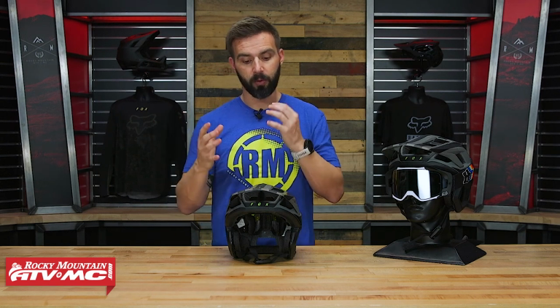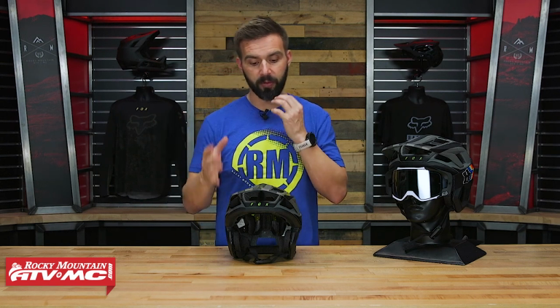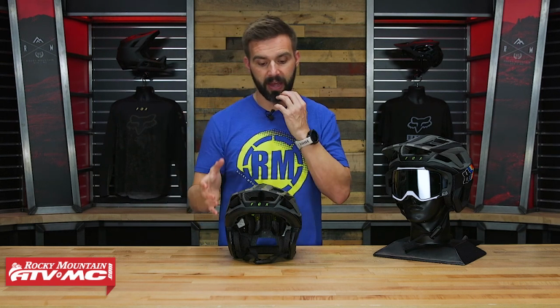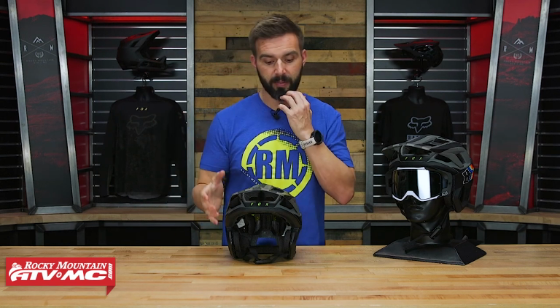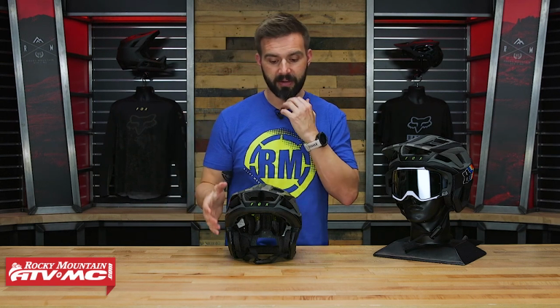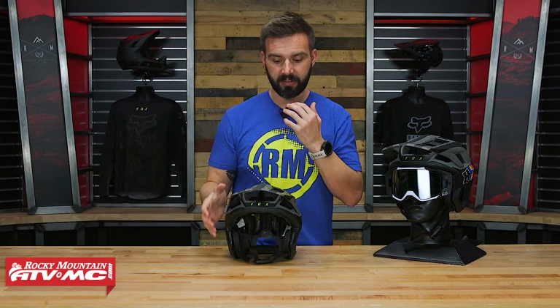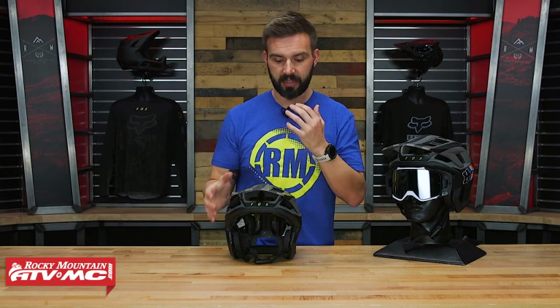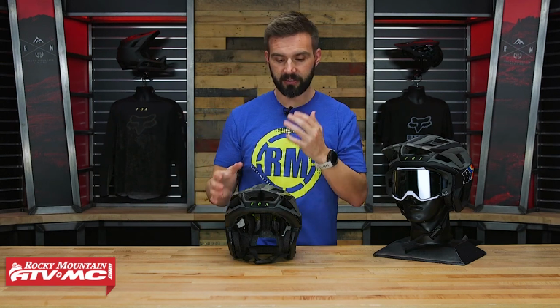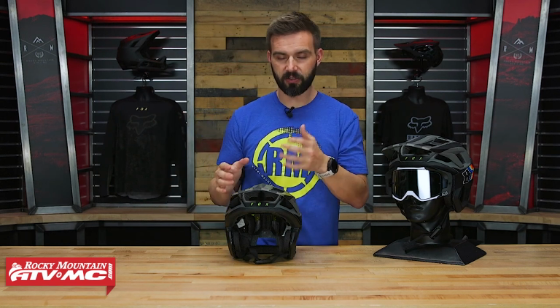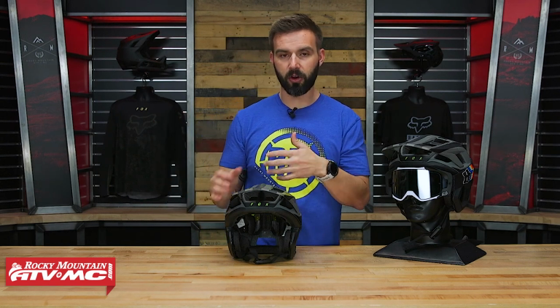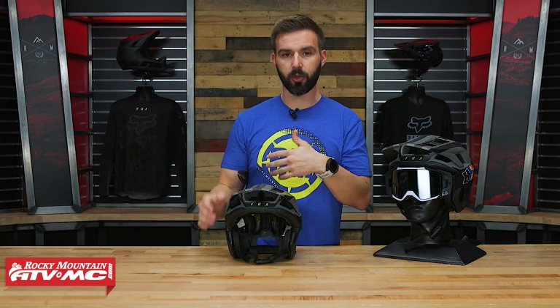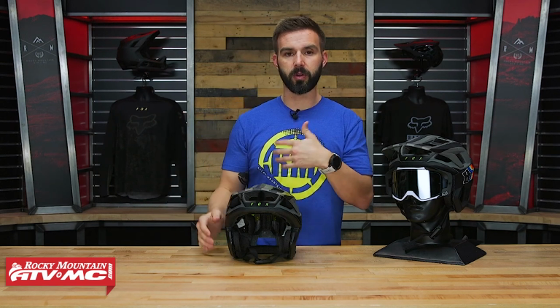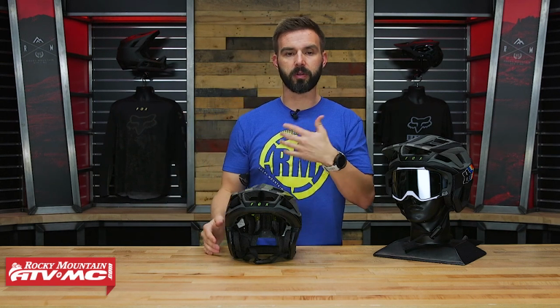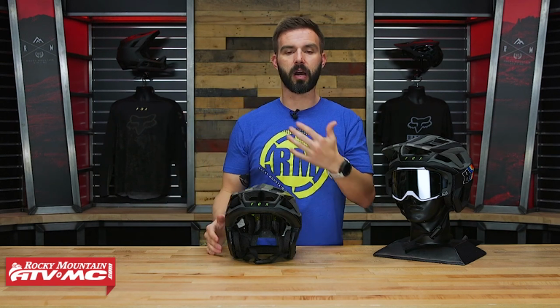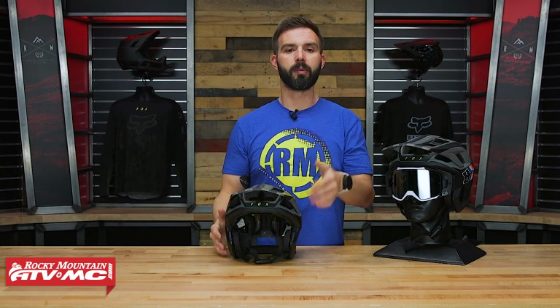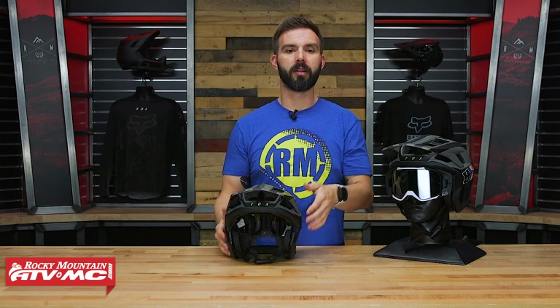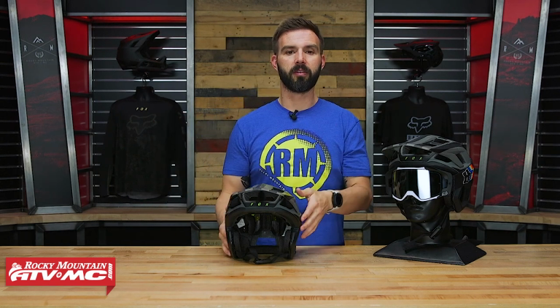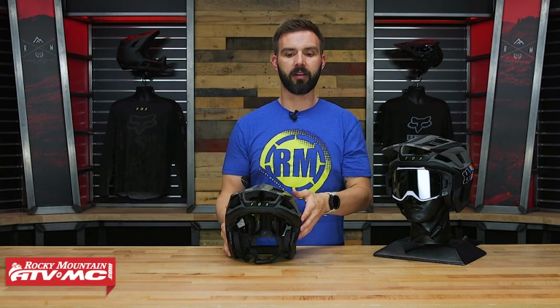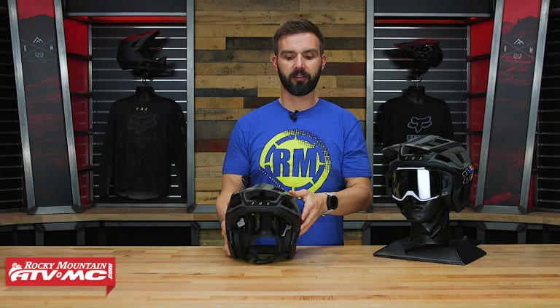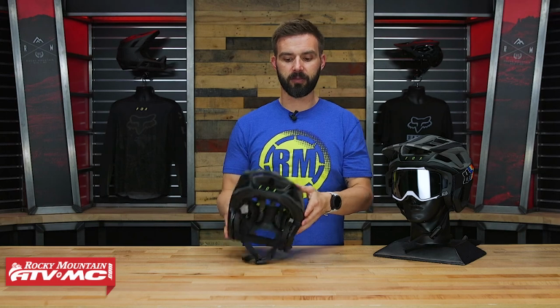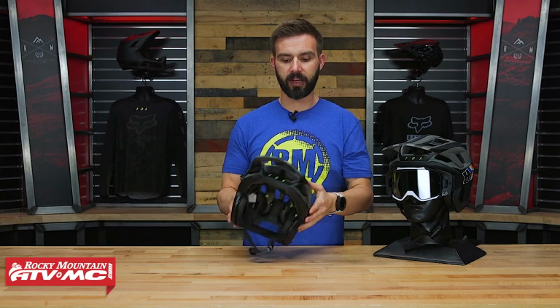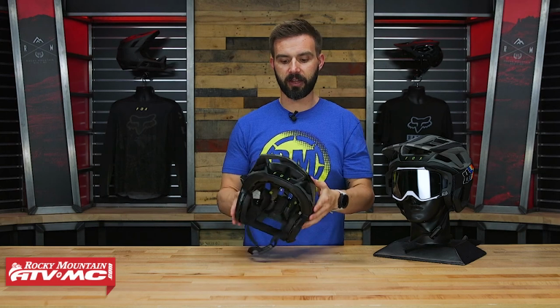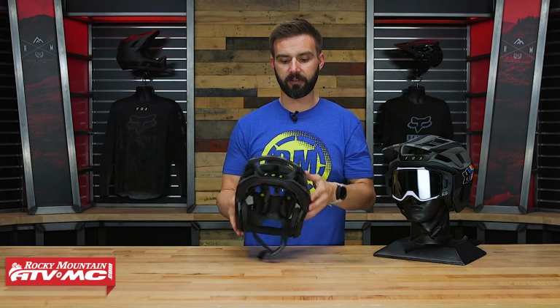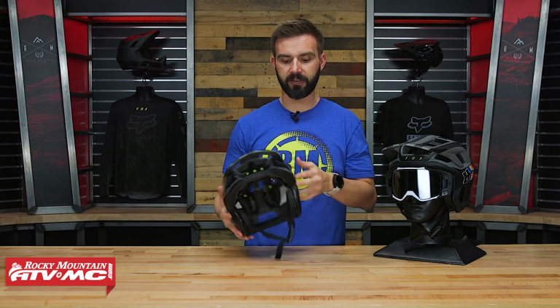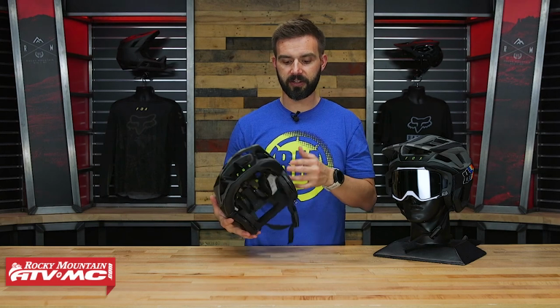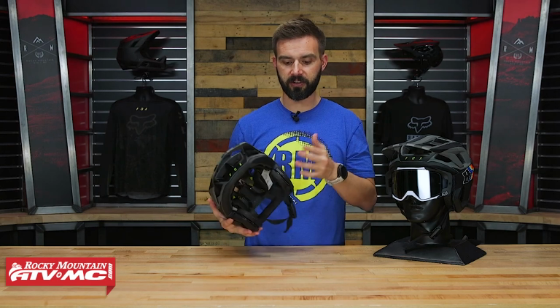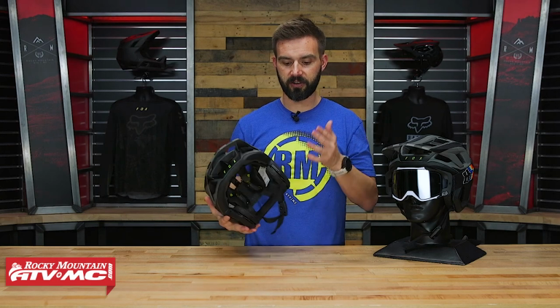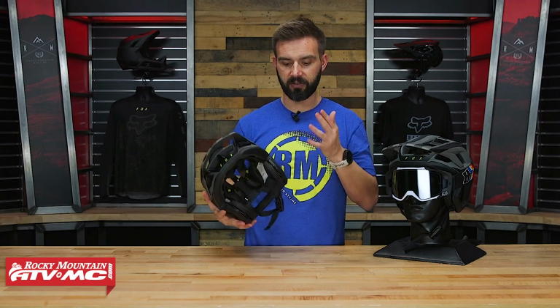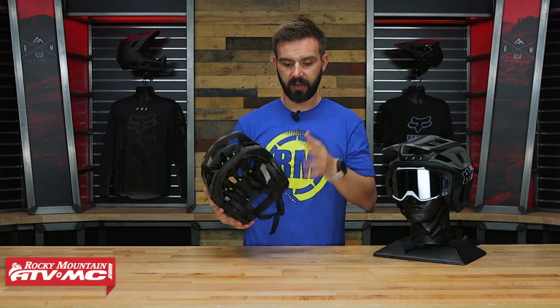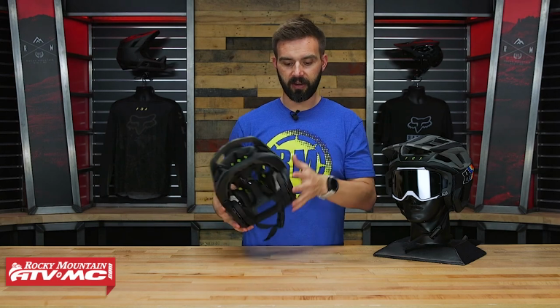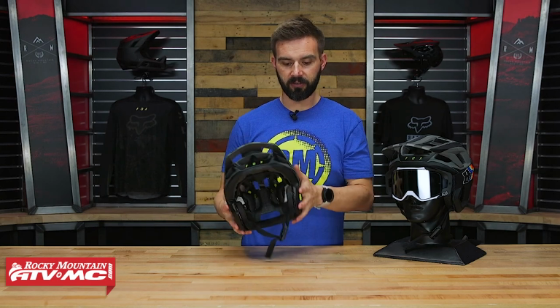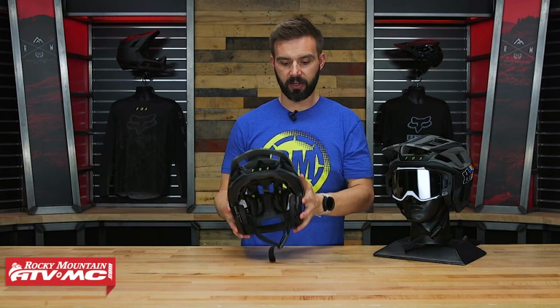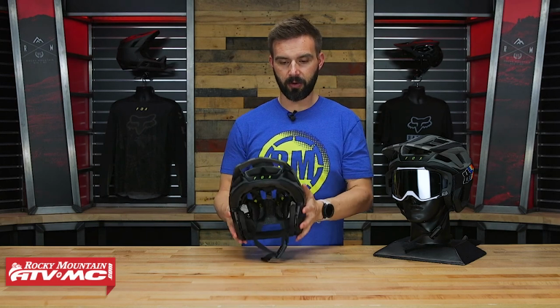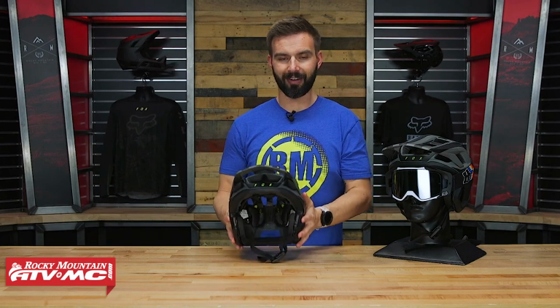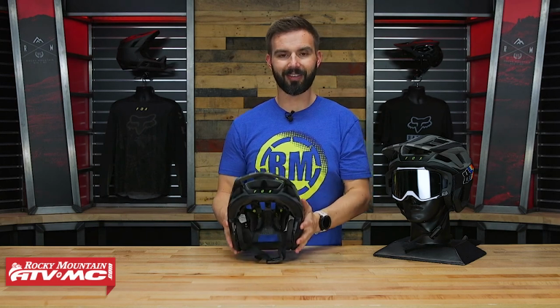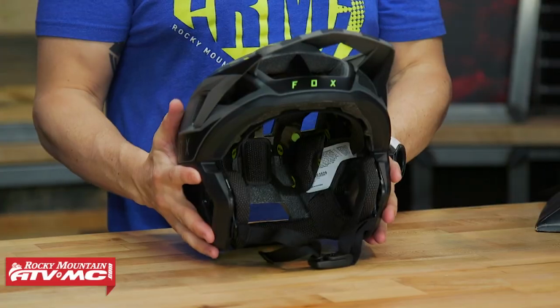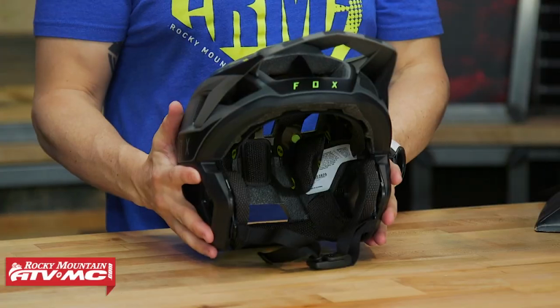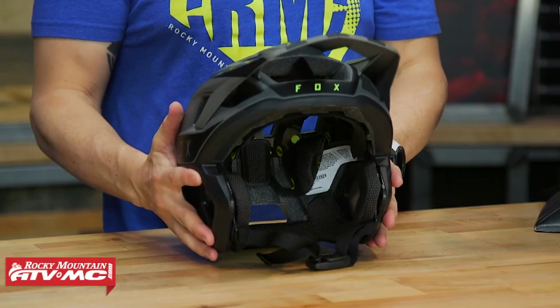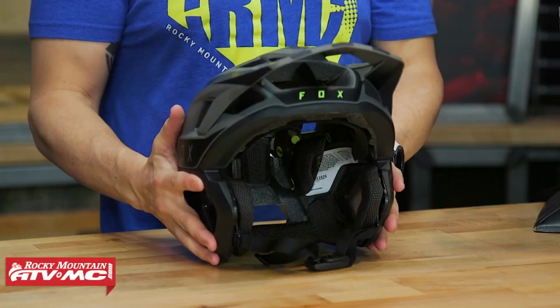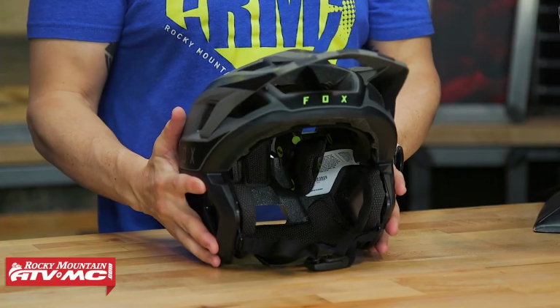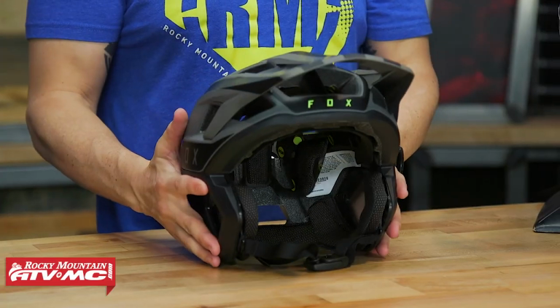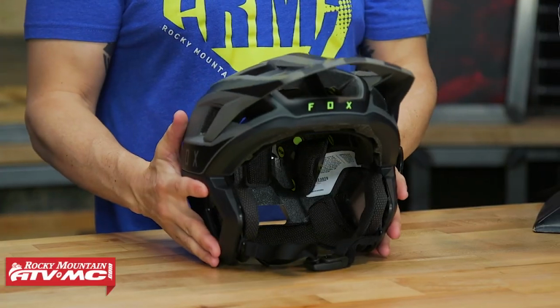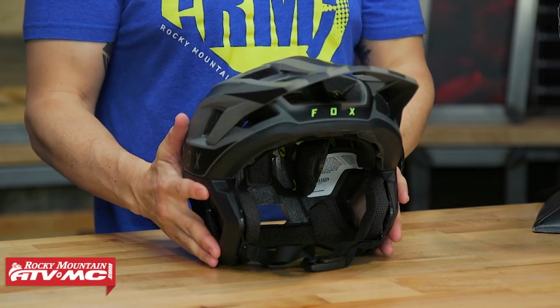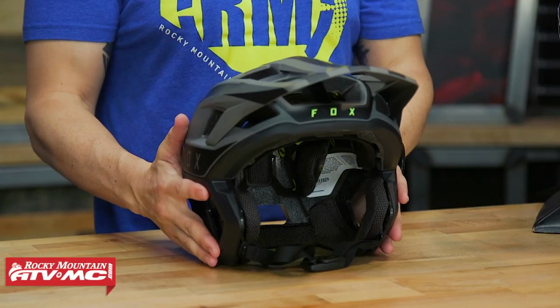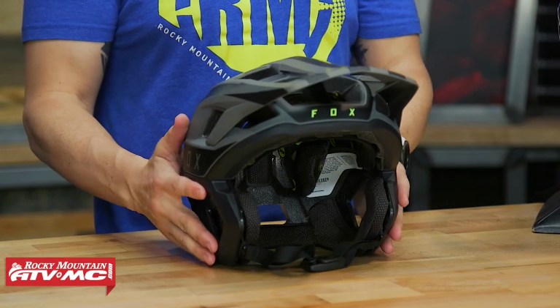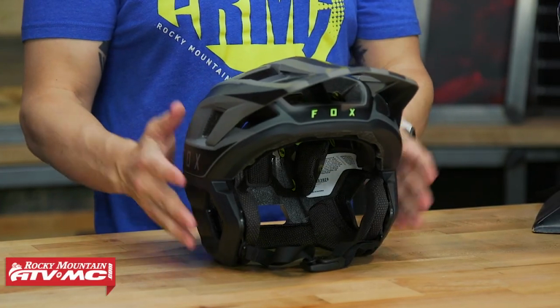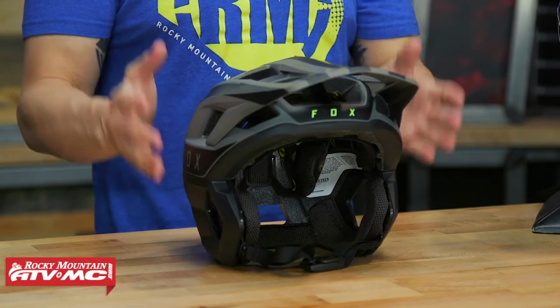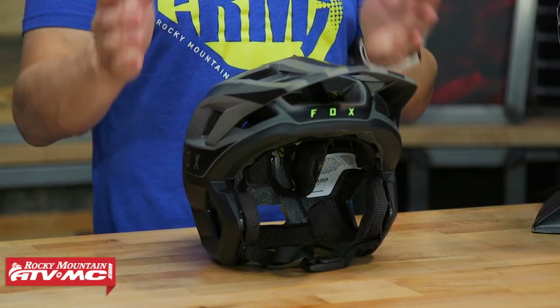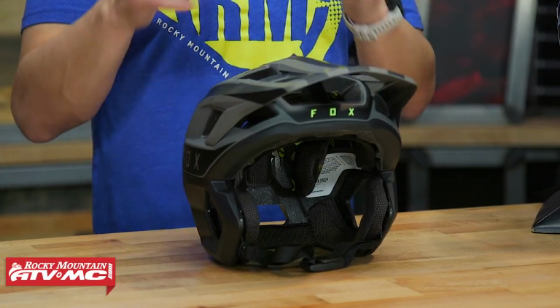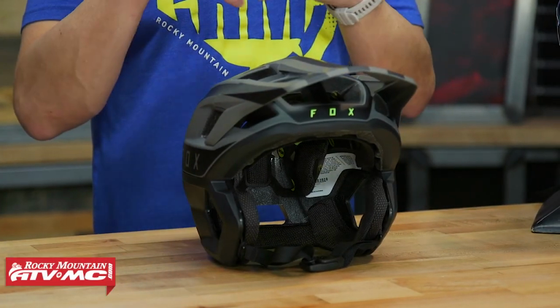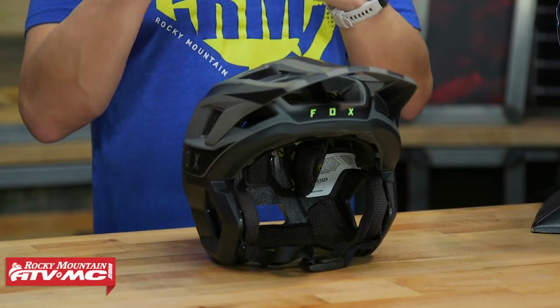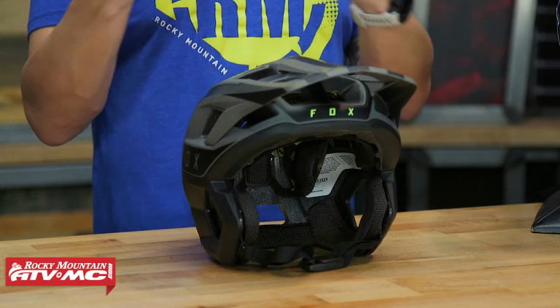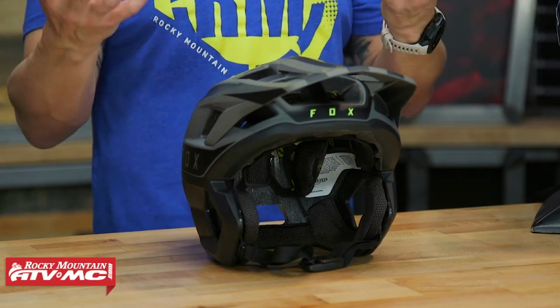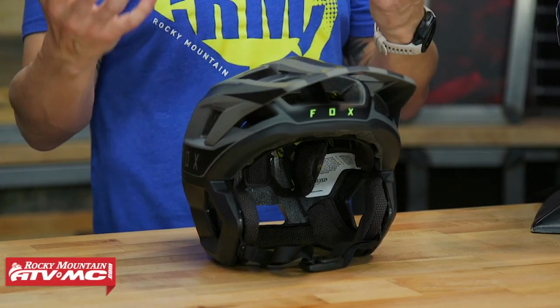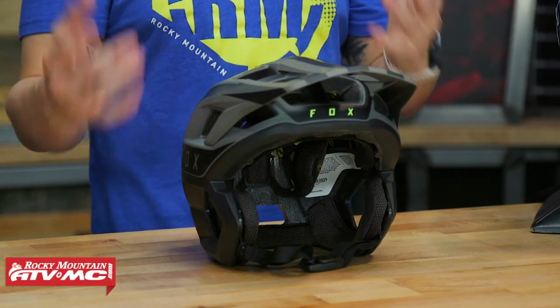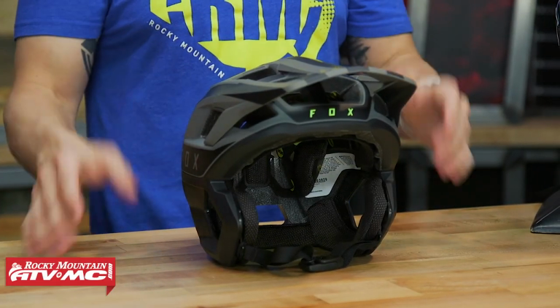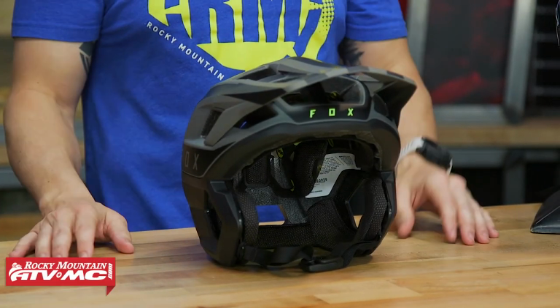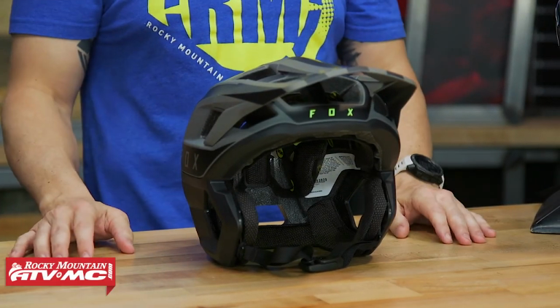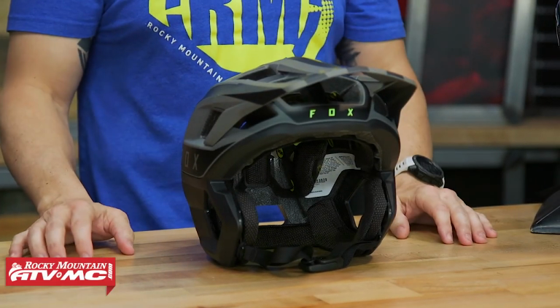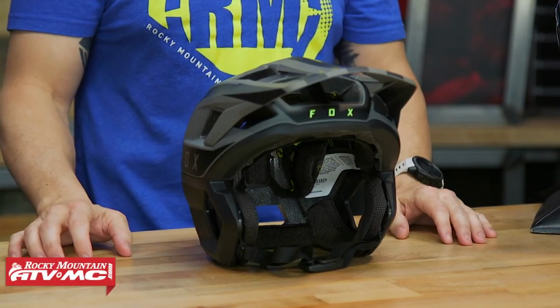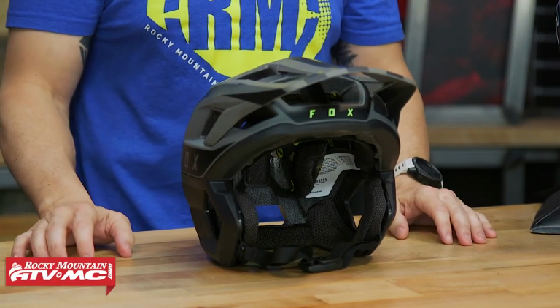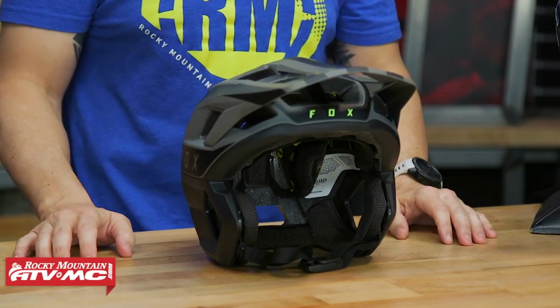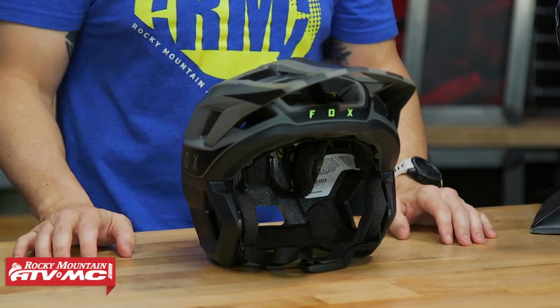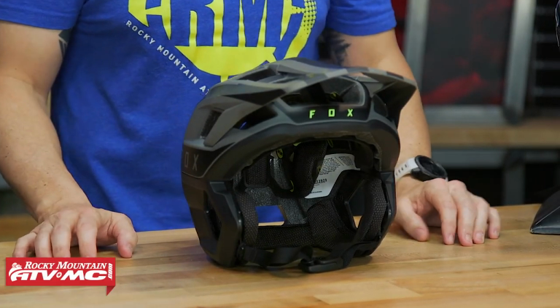With that being said, let's go through and talk about this thing and some of the other features, so you know exactly what you're getting here. Price point on this helmet, you're gonna be right around 200 bucks.